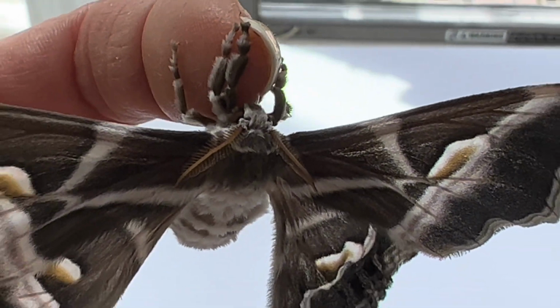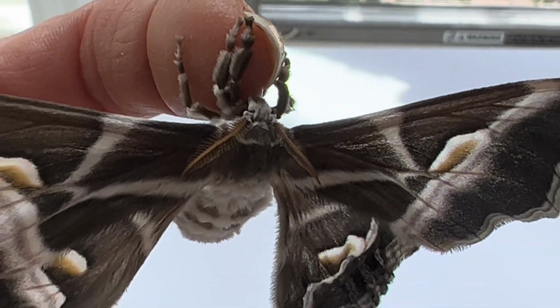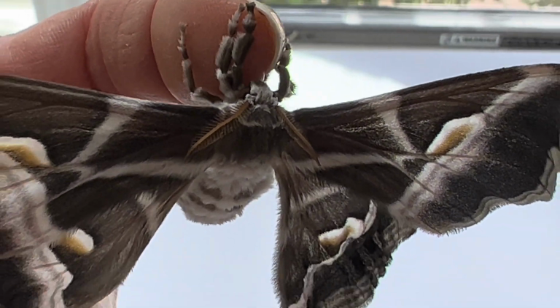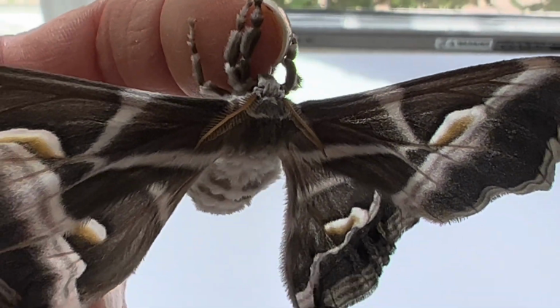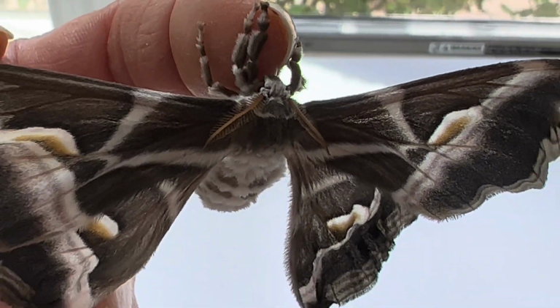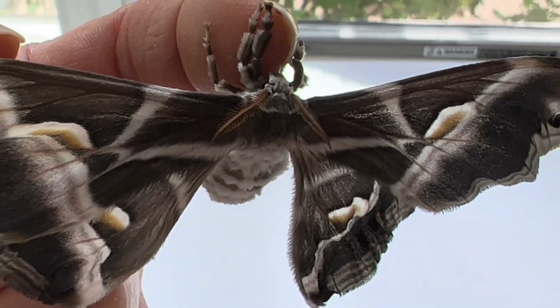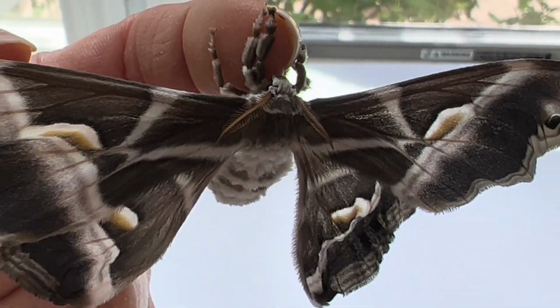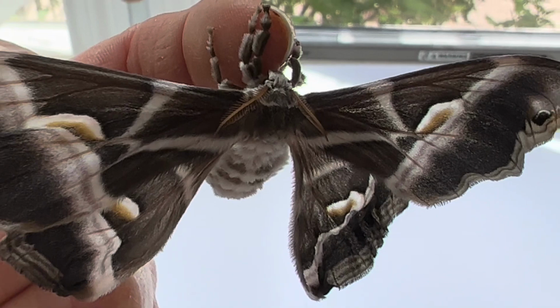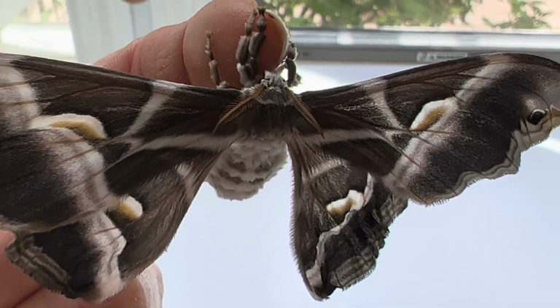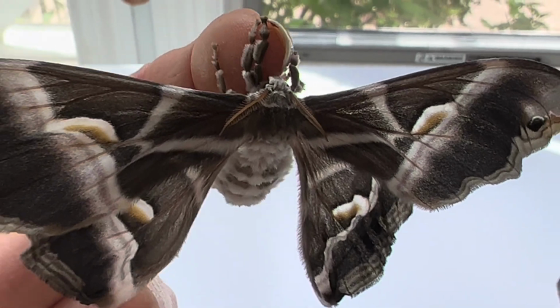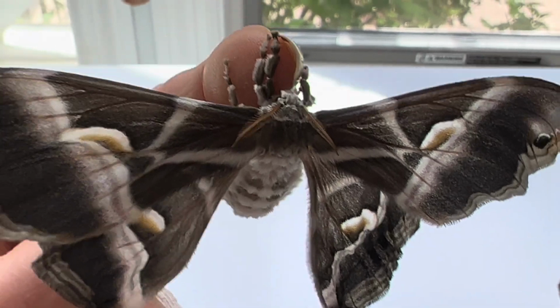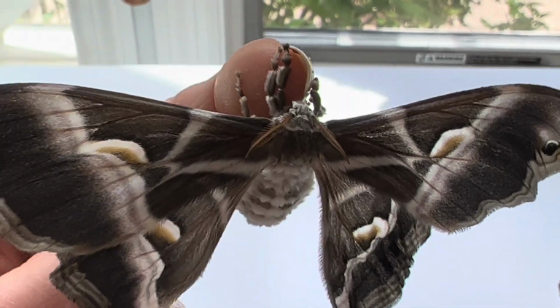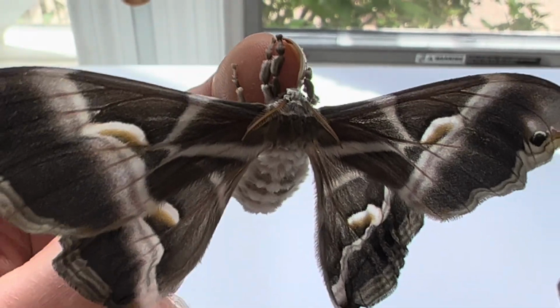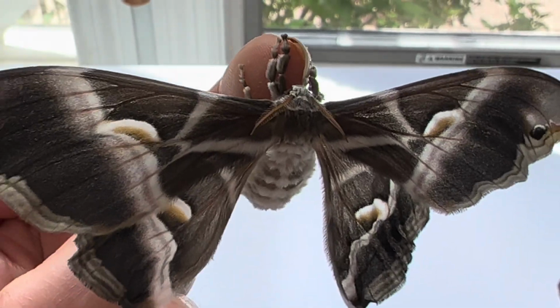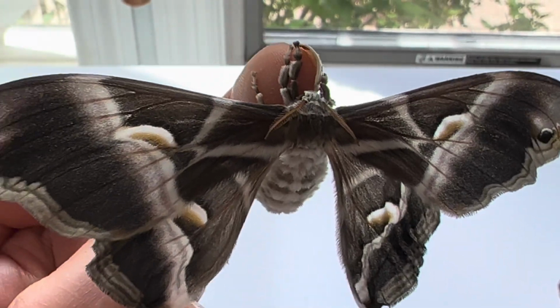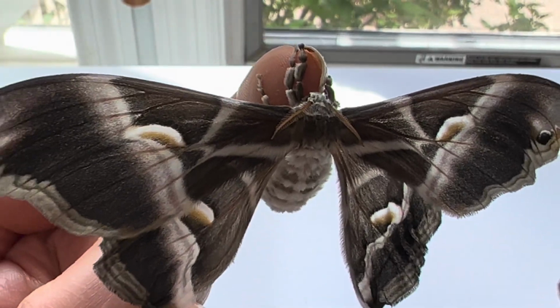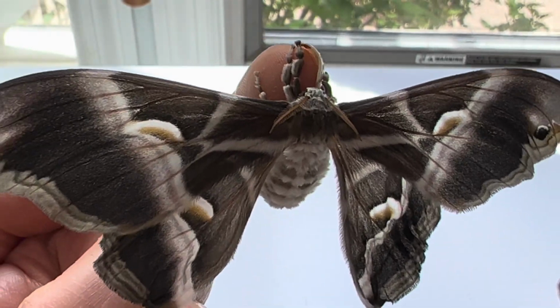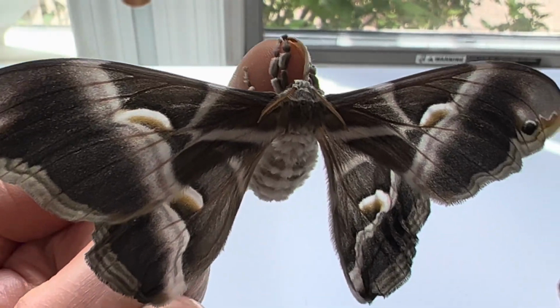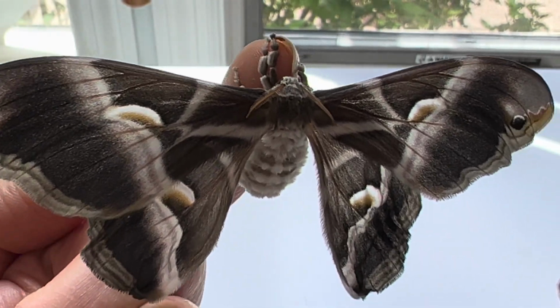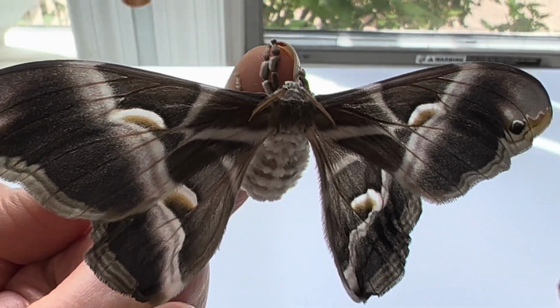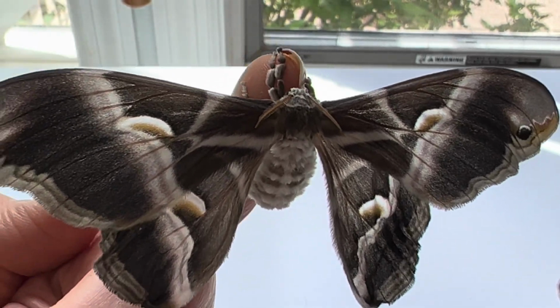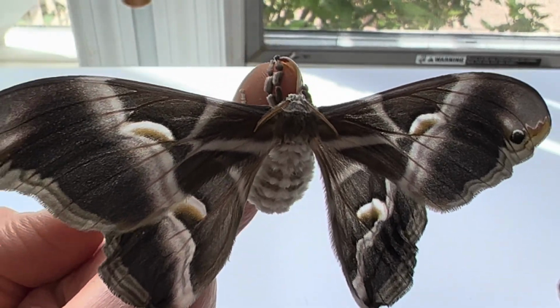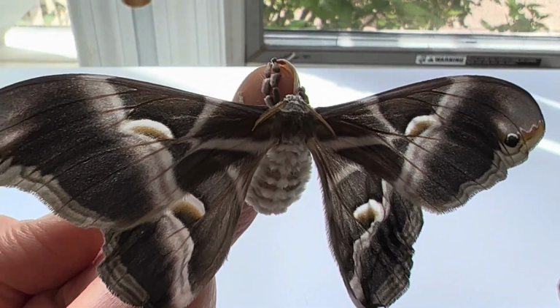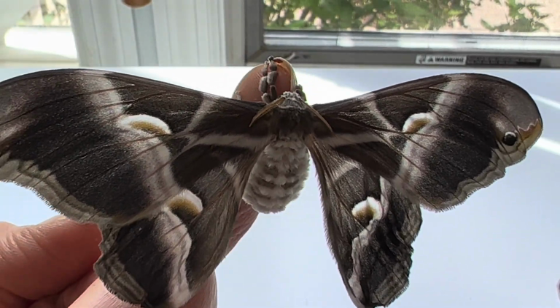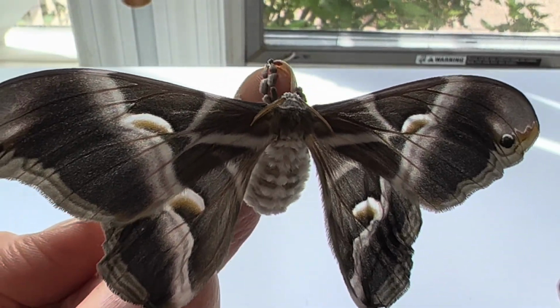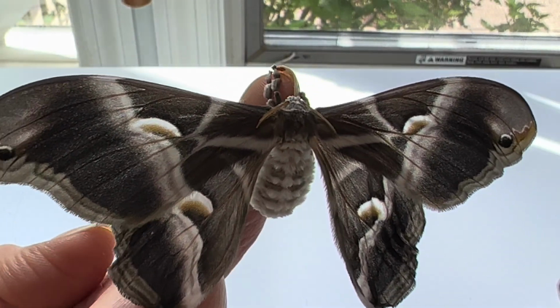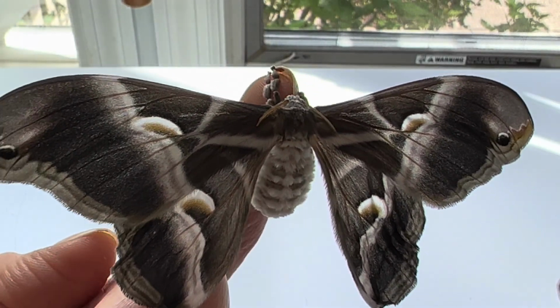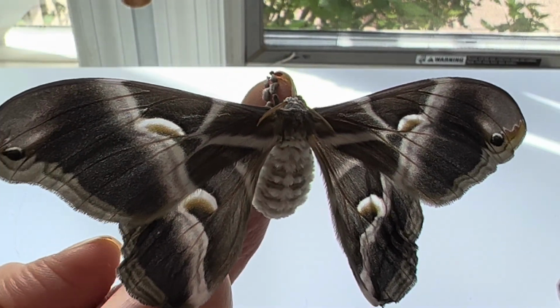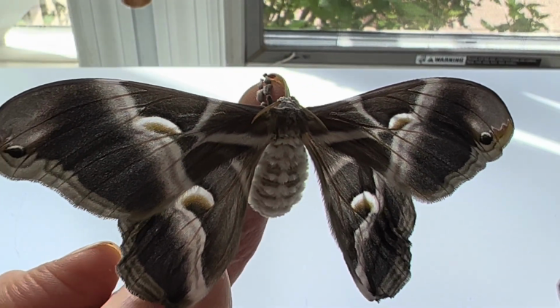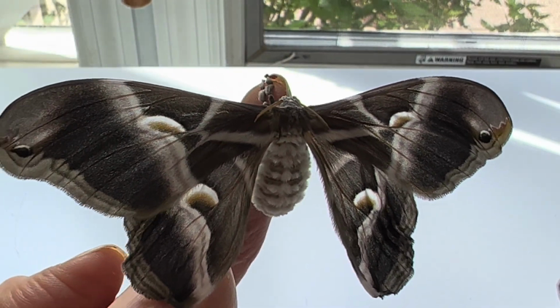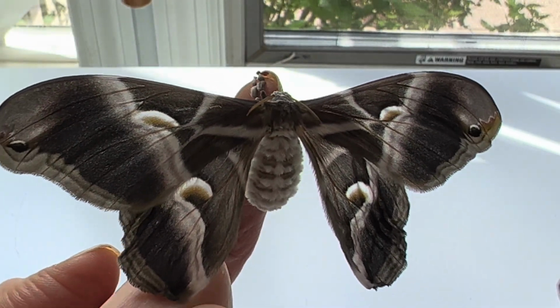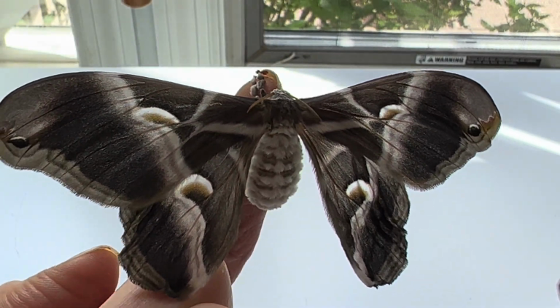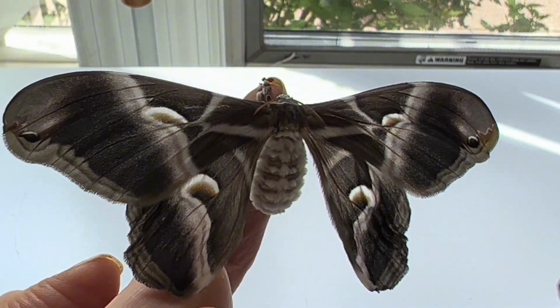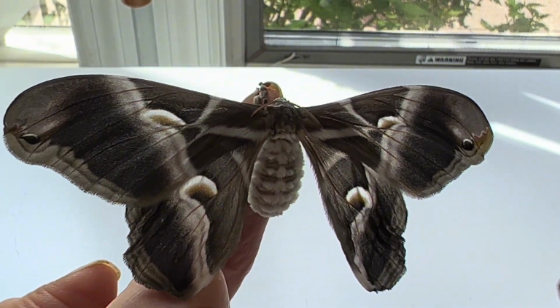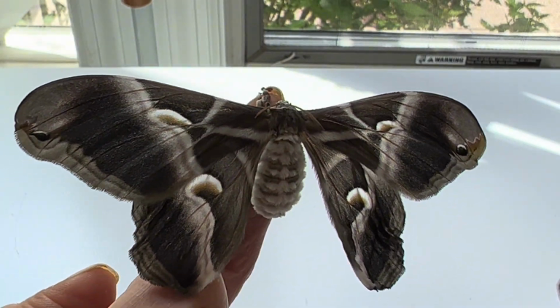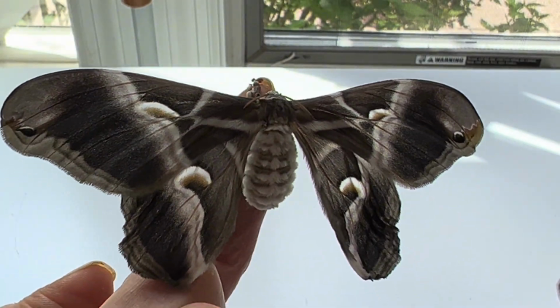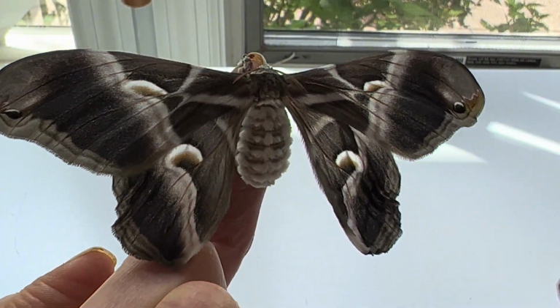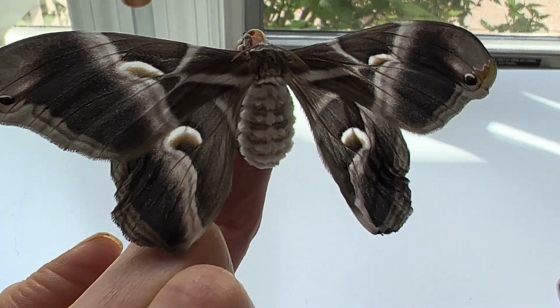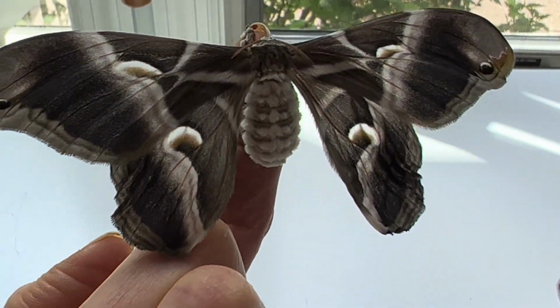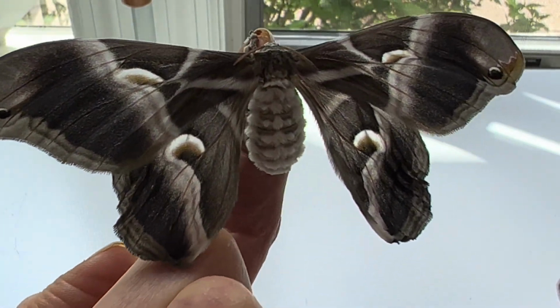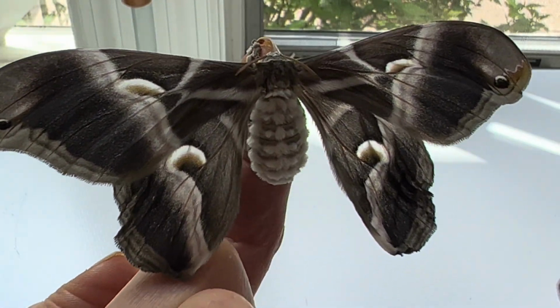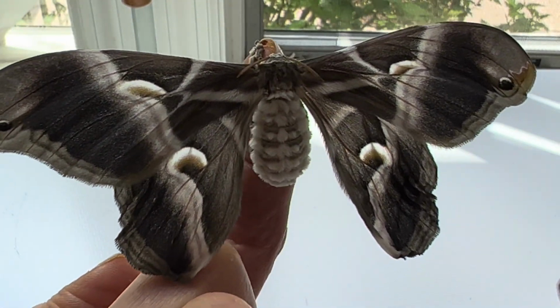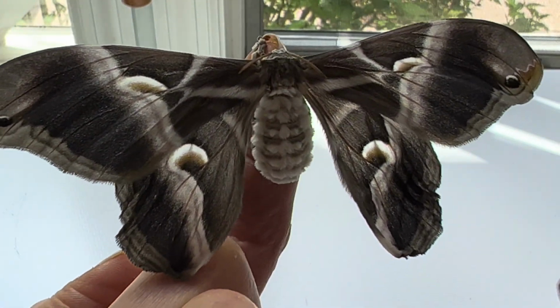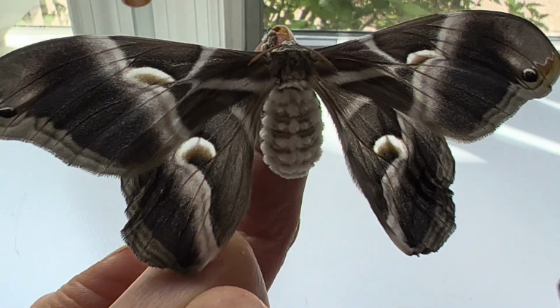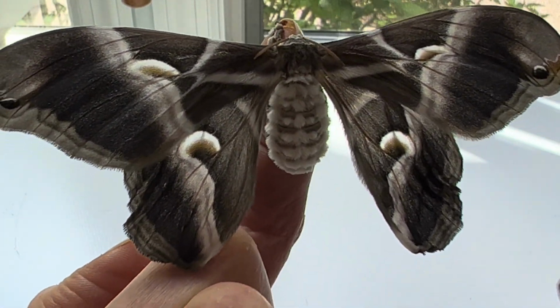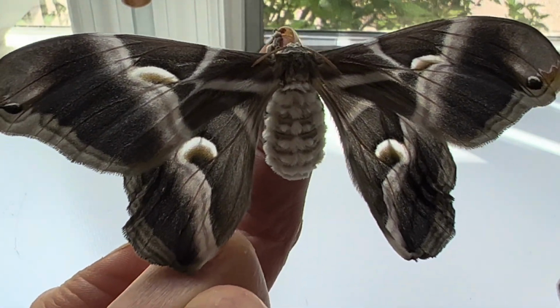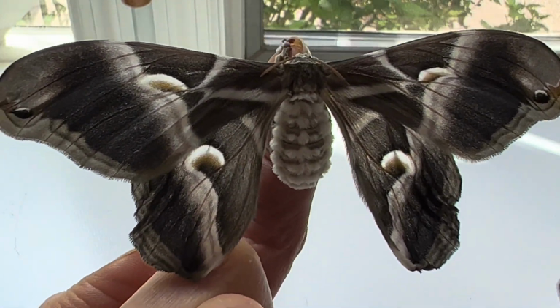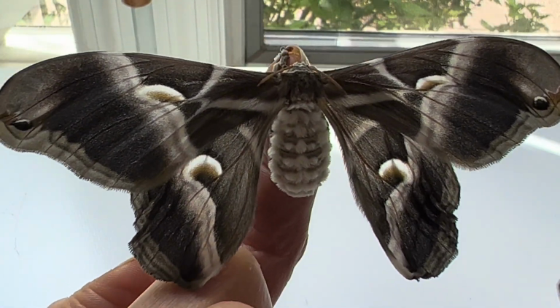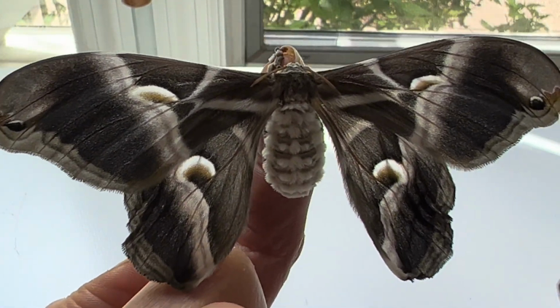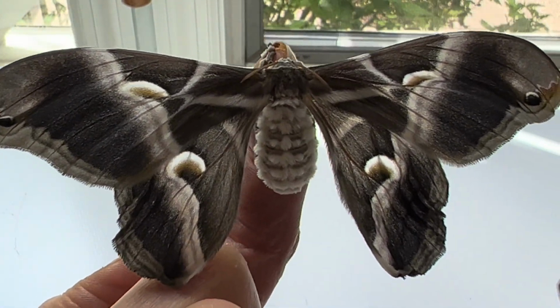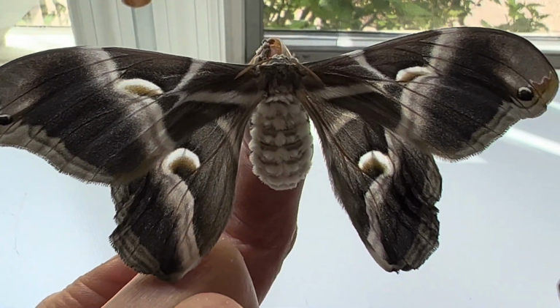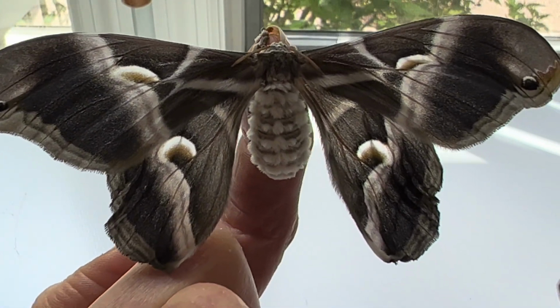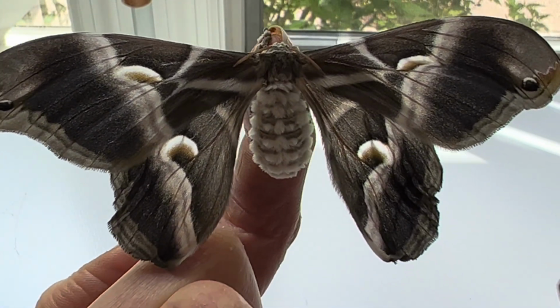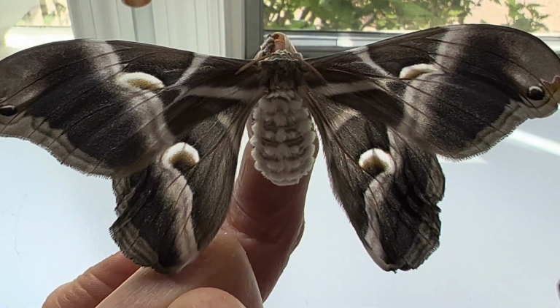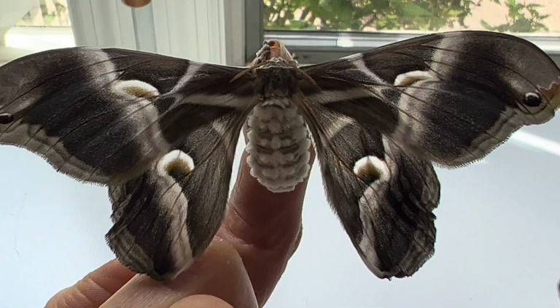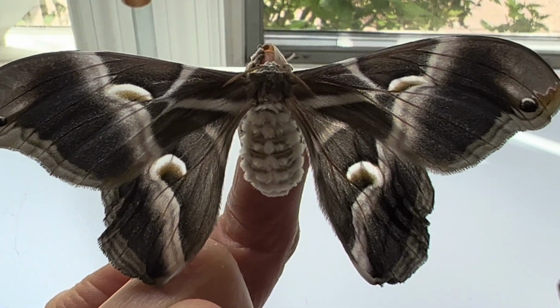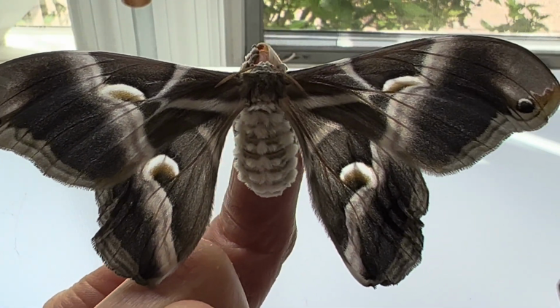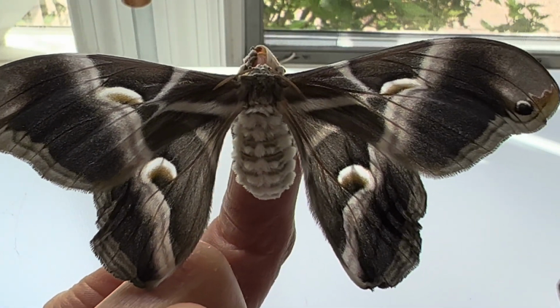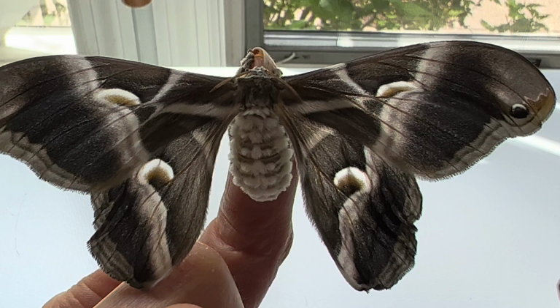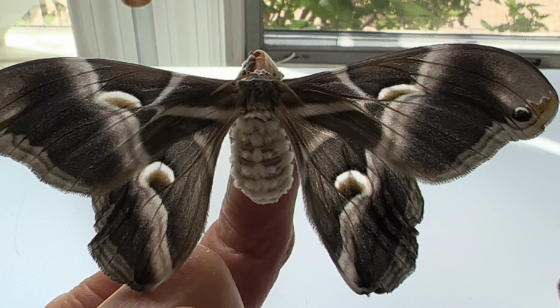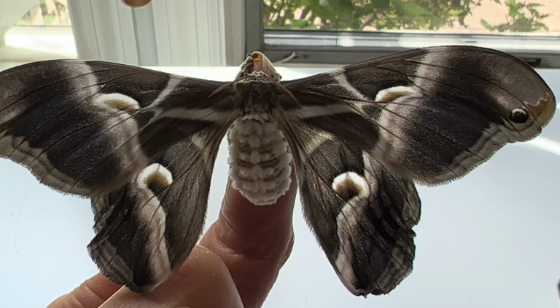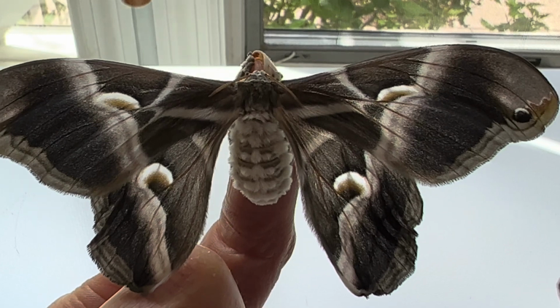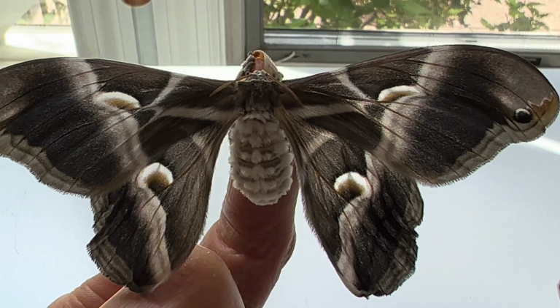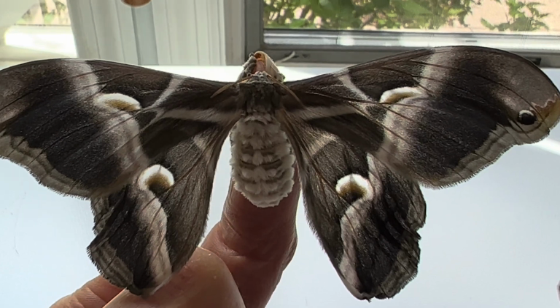Like all of the giant silk moths, they lack a functional mouth, so they cannot eat and only live a few days for reproduction.